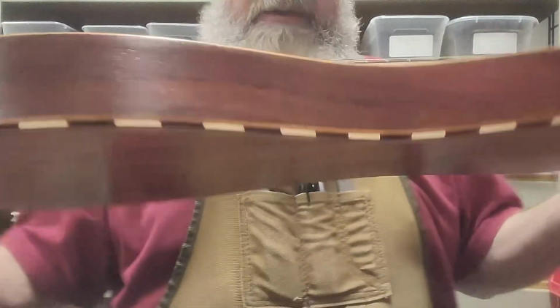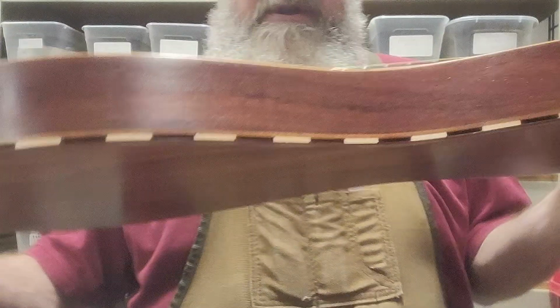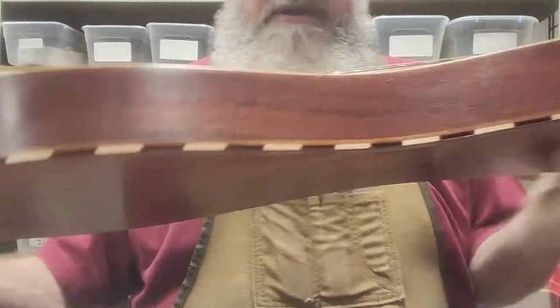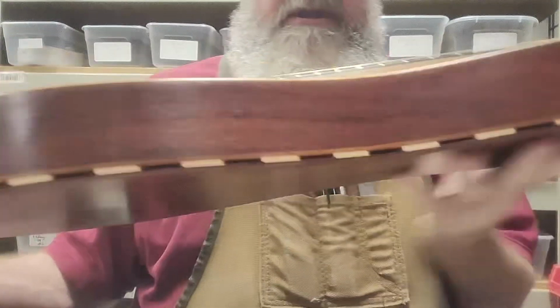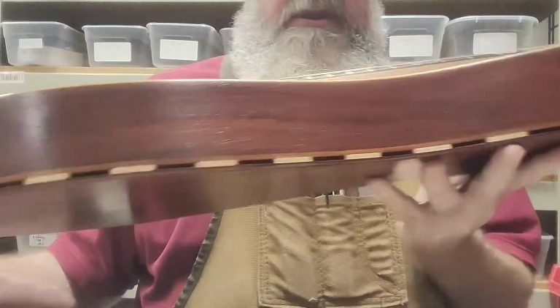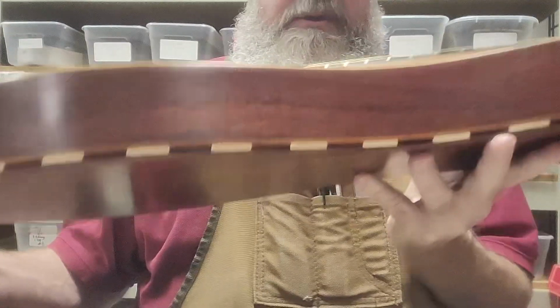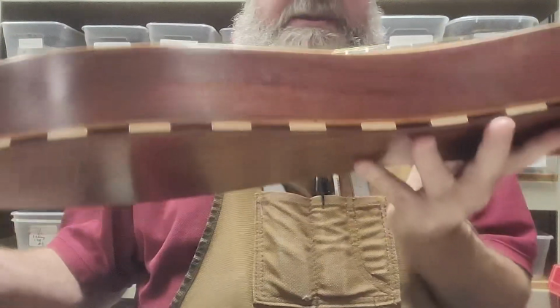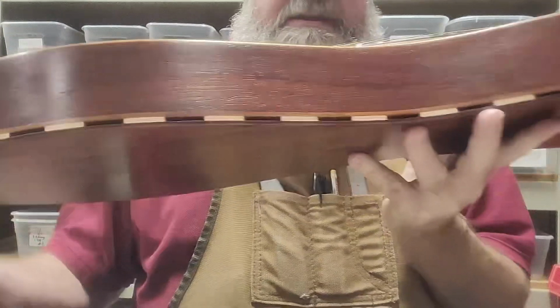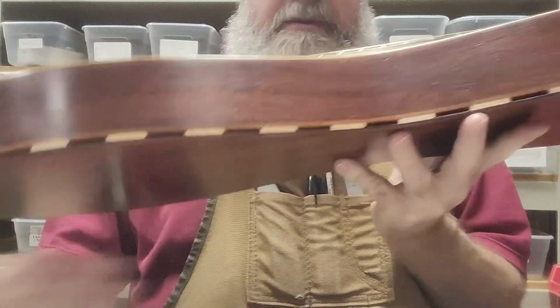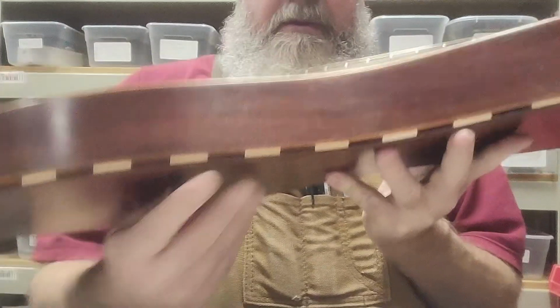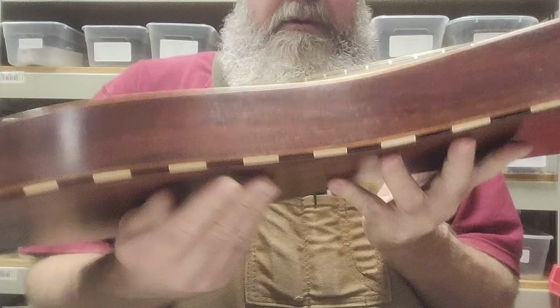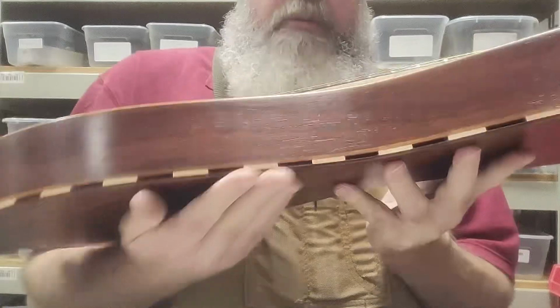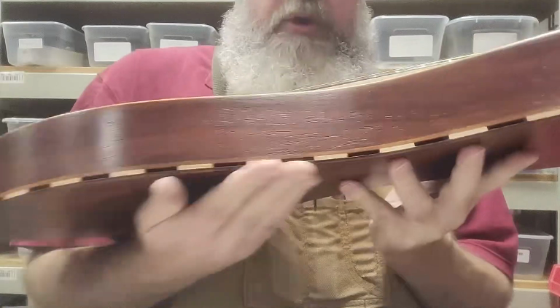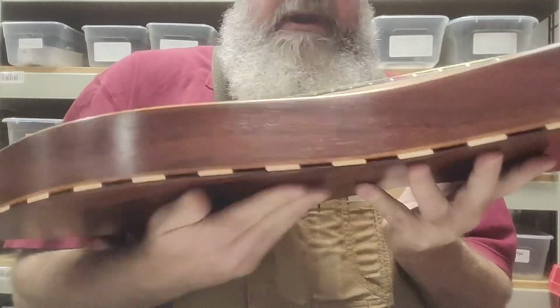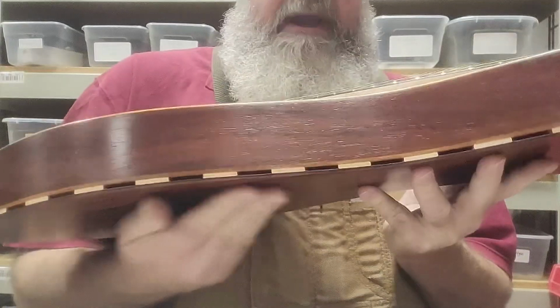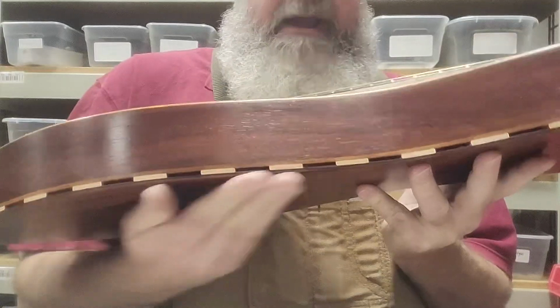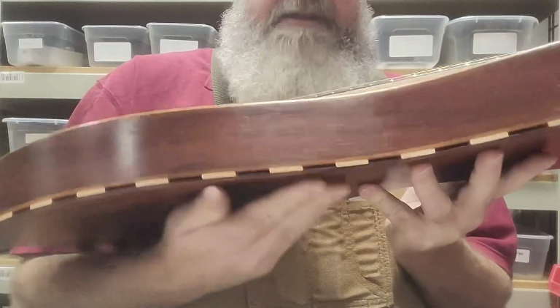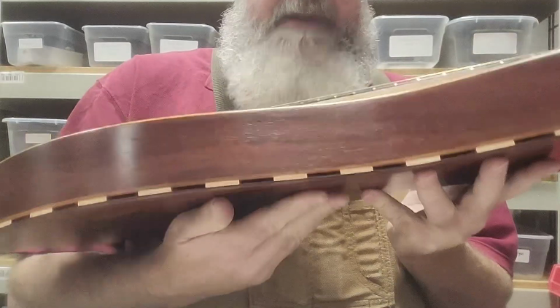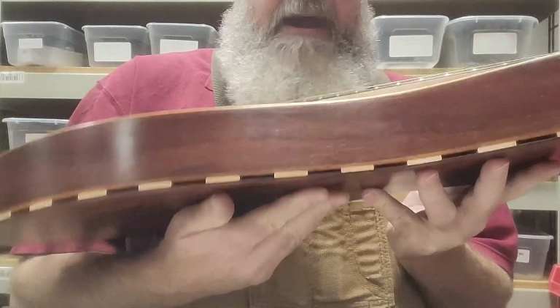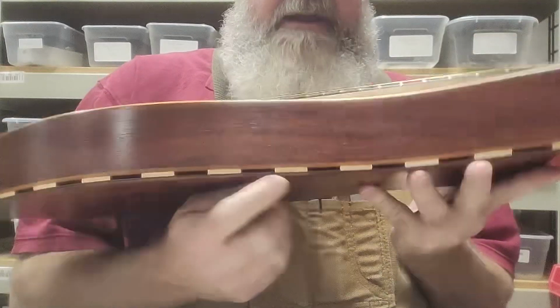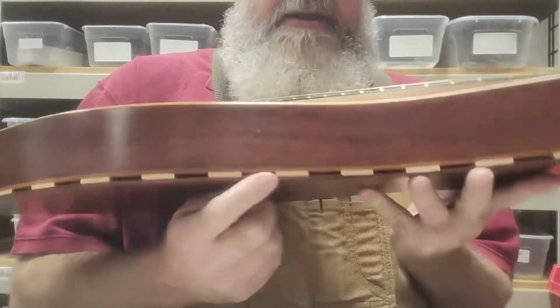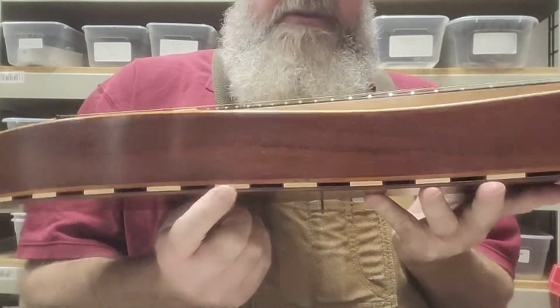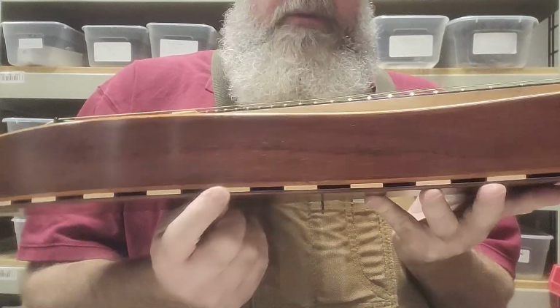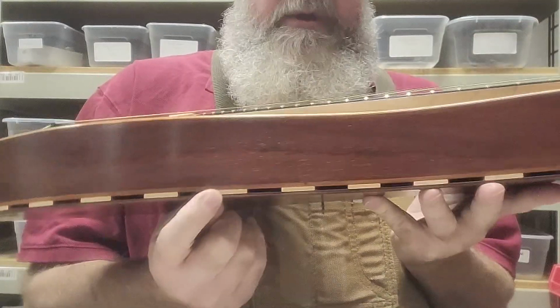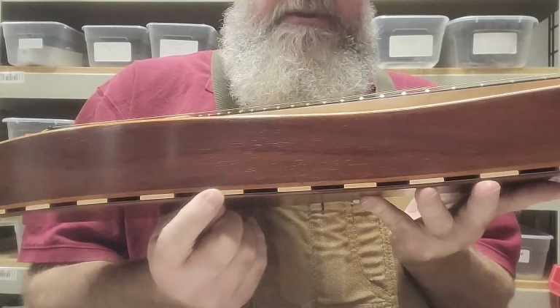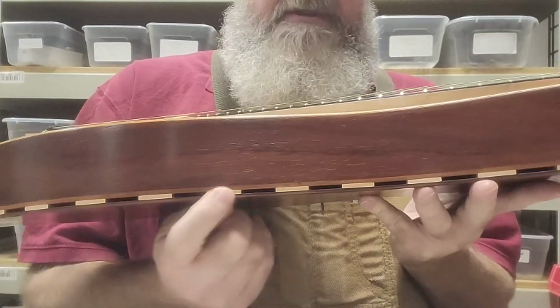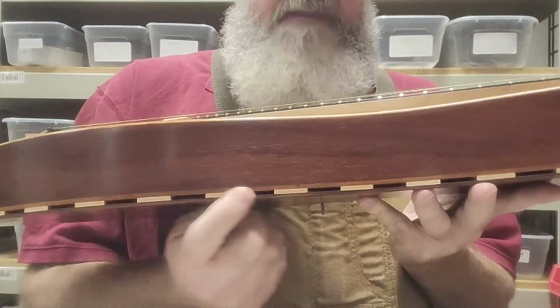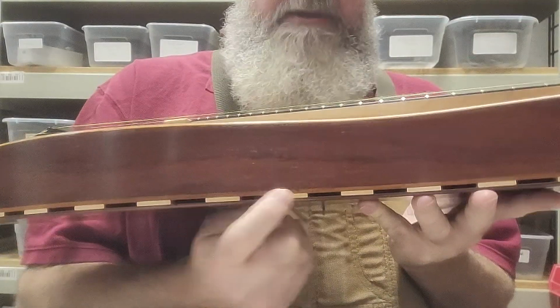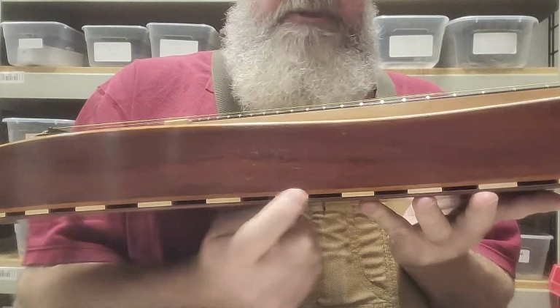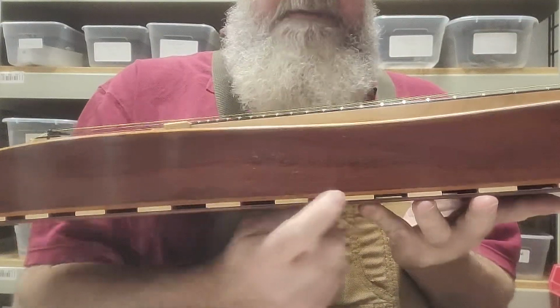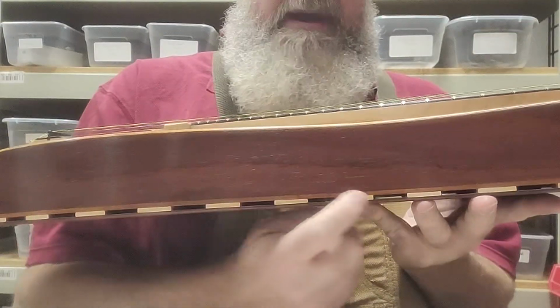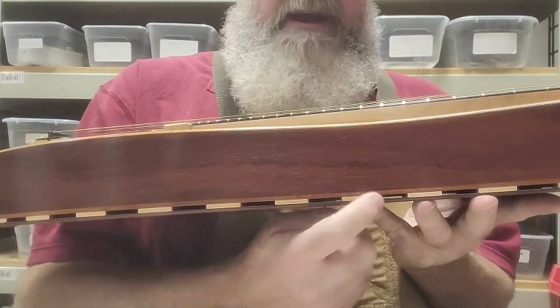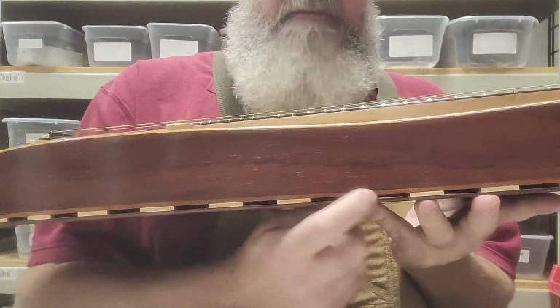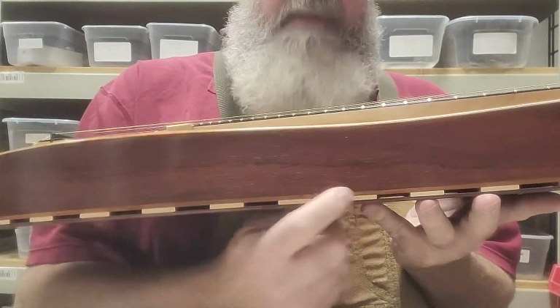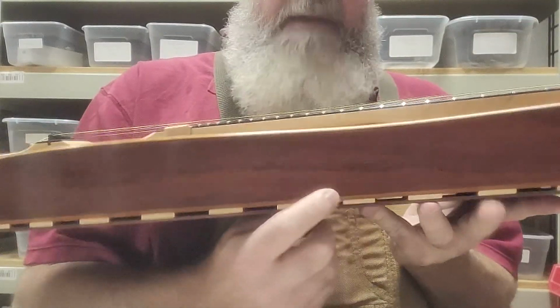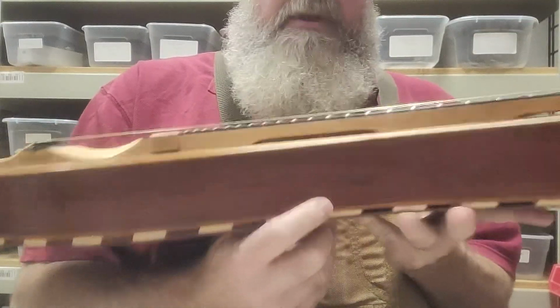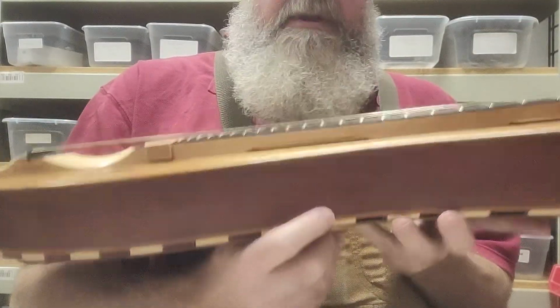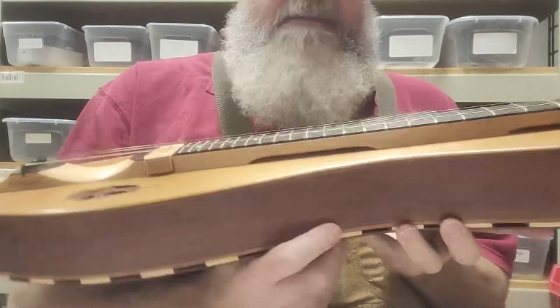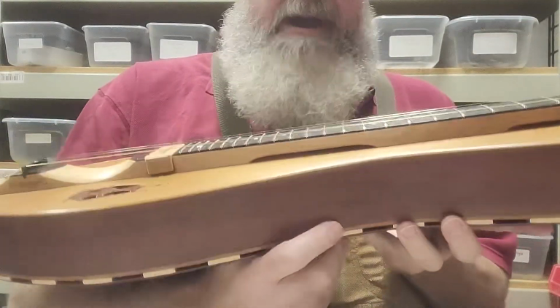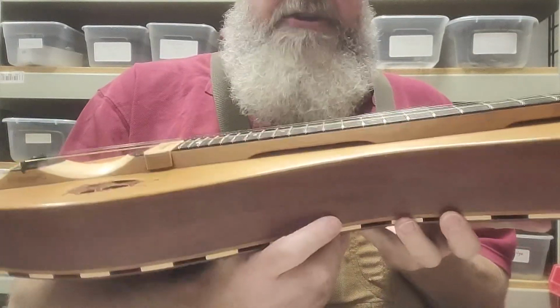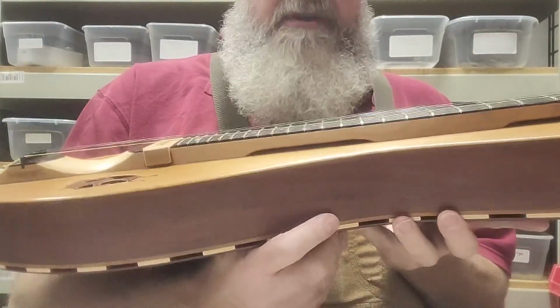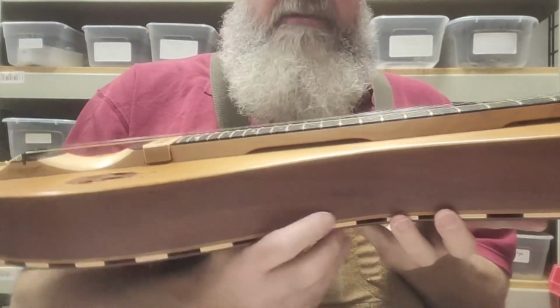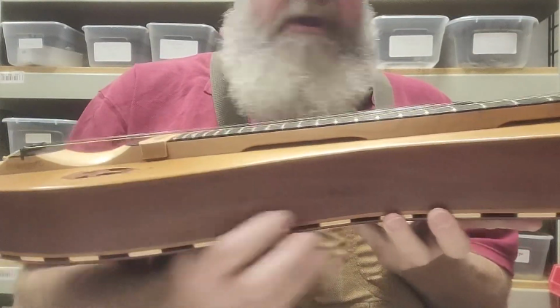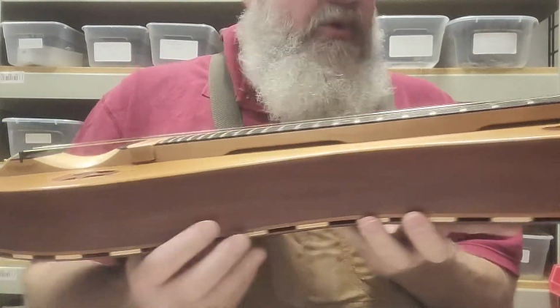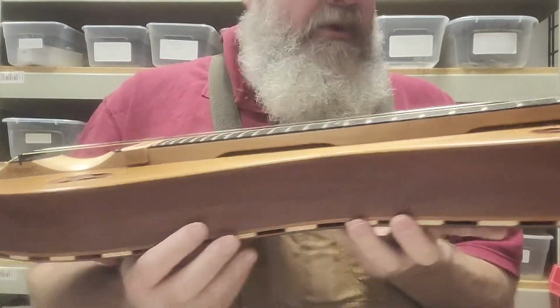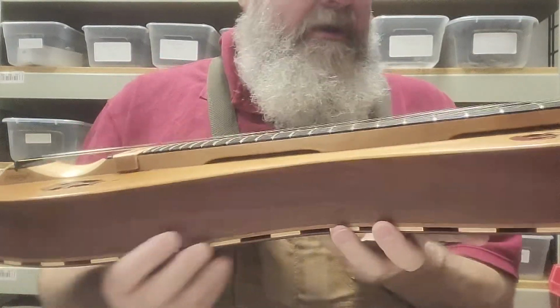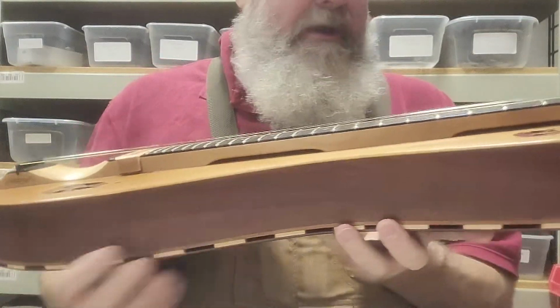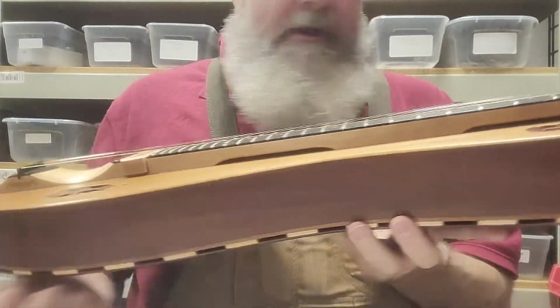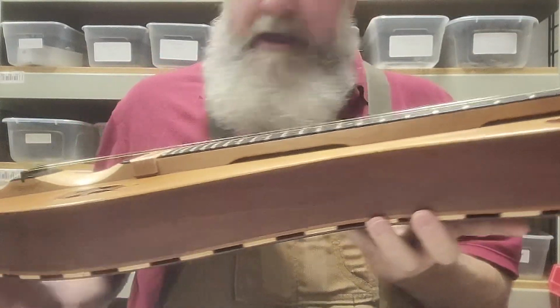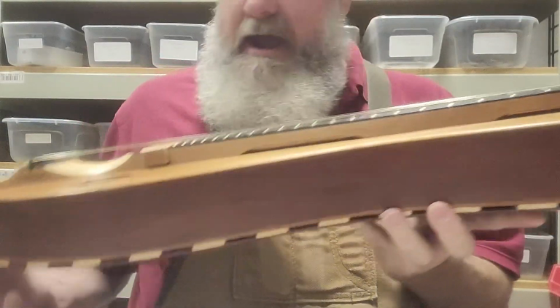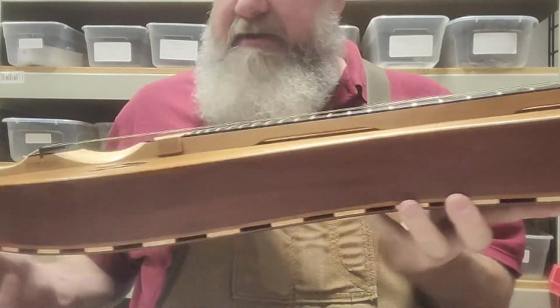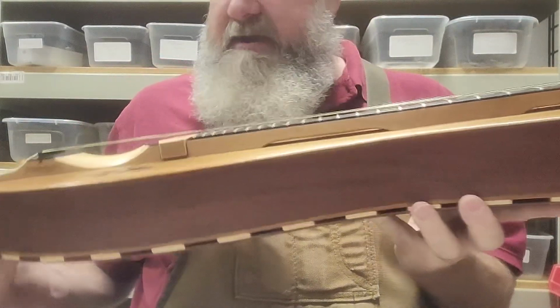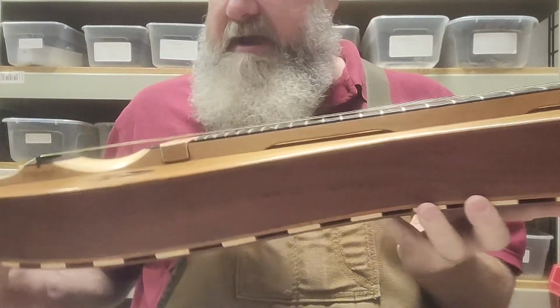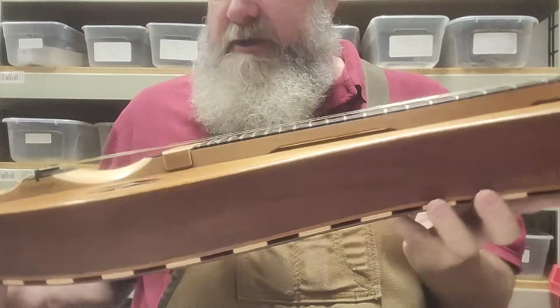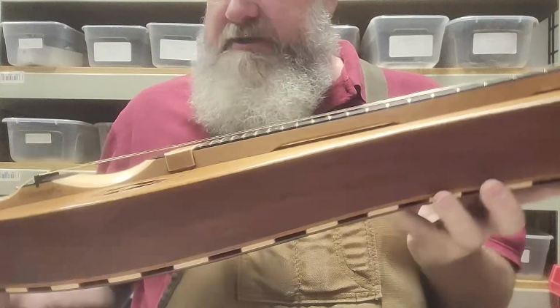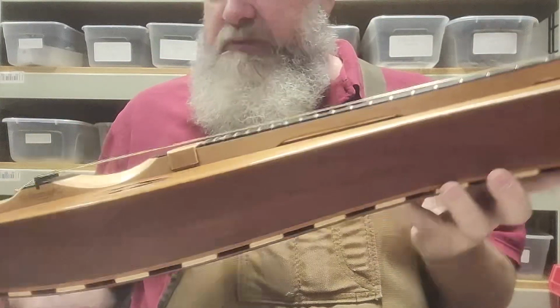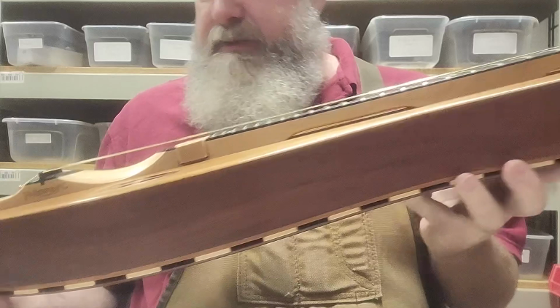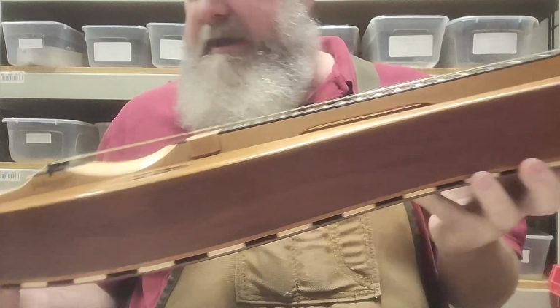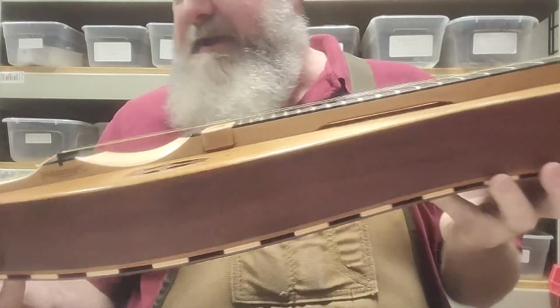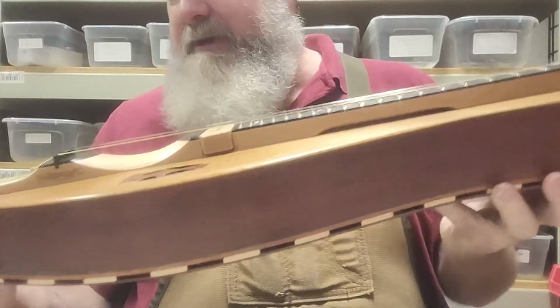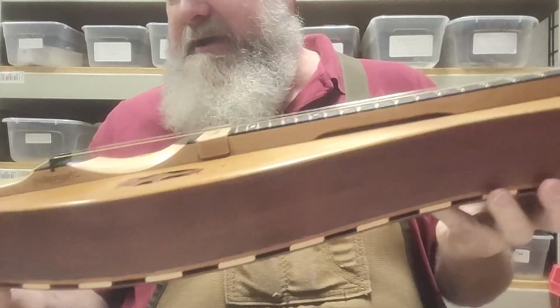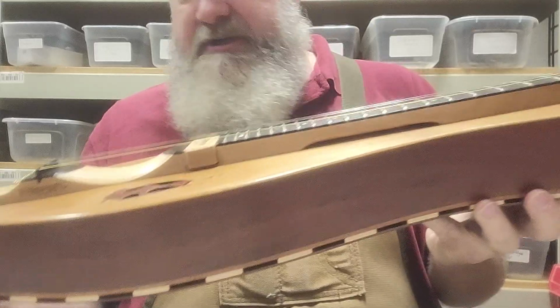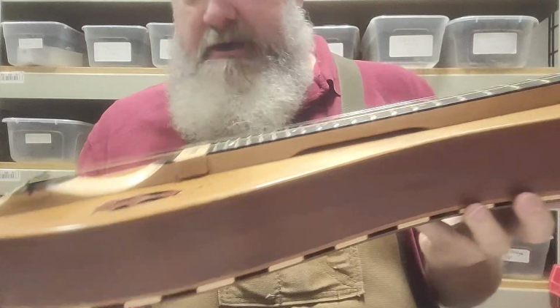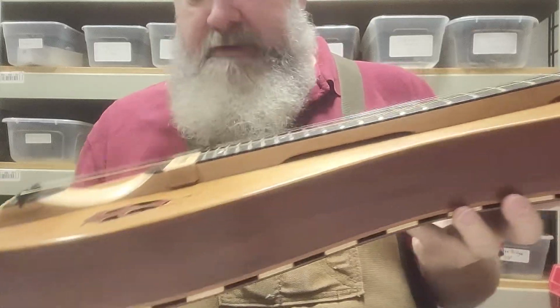We put a Galax back on this one. We used spacers made out of maple to match the fretboard. I think that looks really, really sharp.